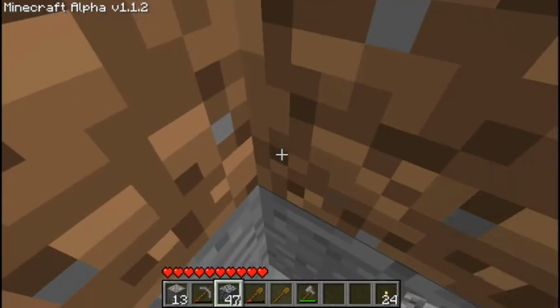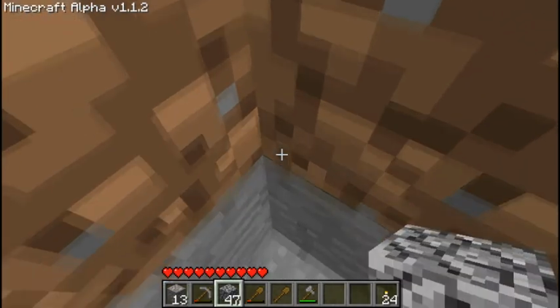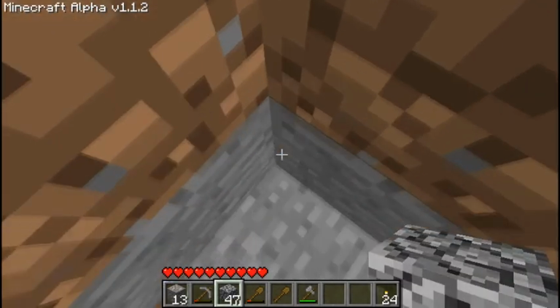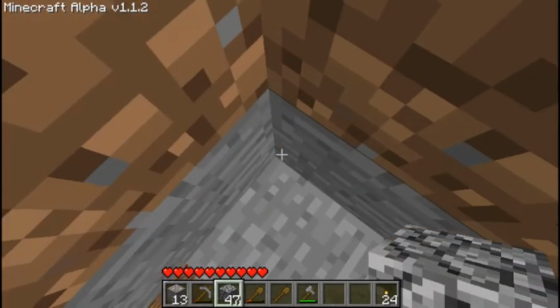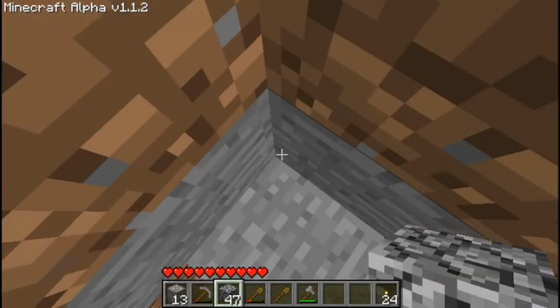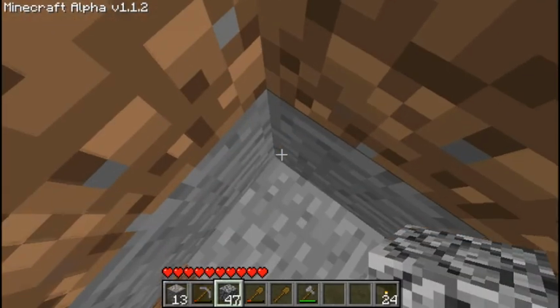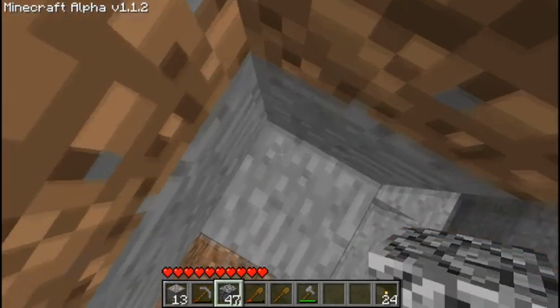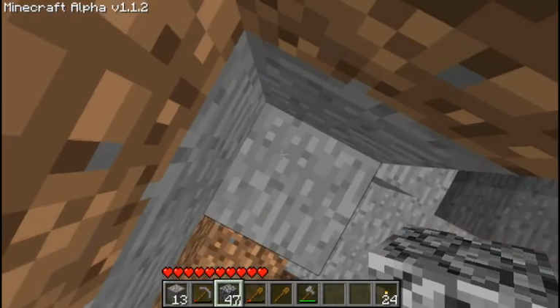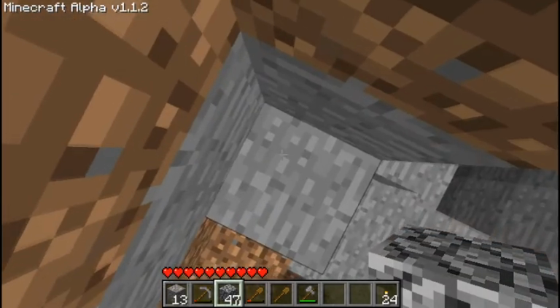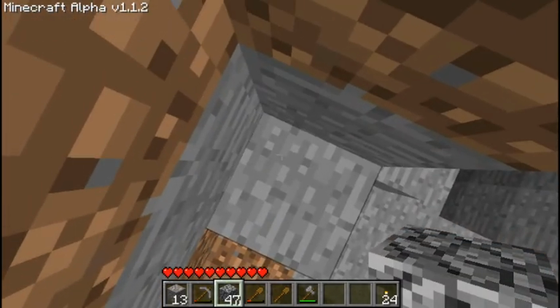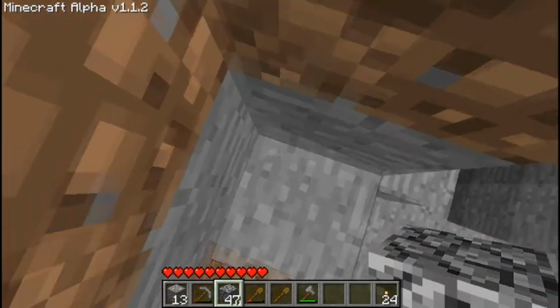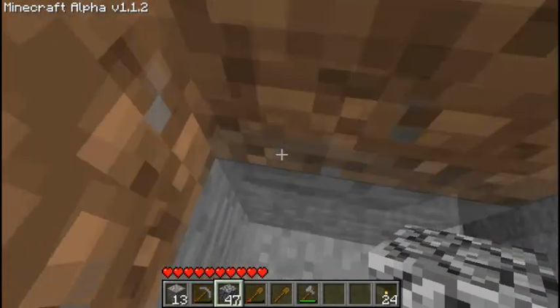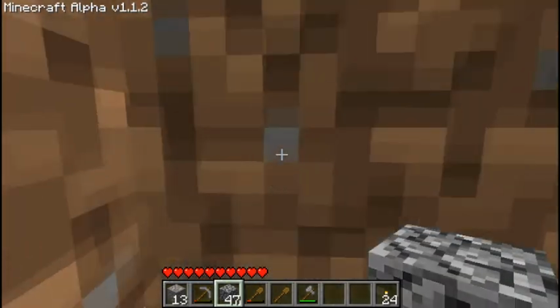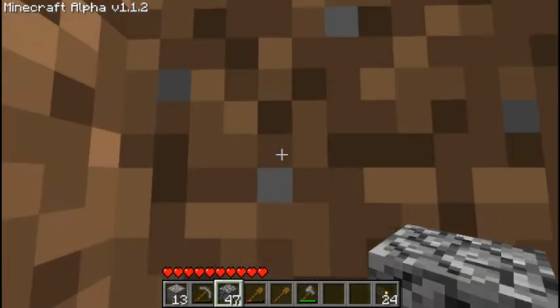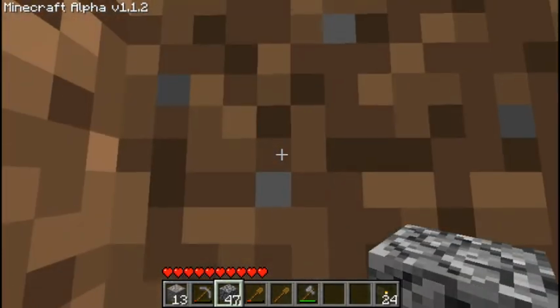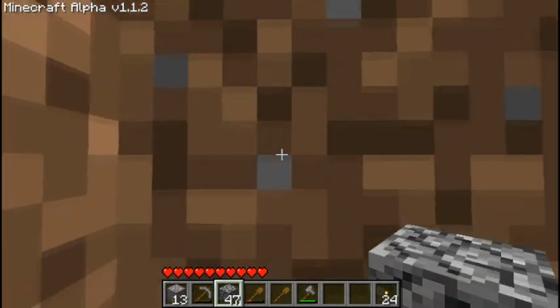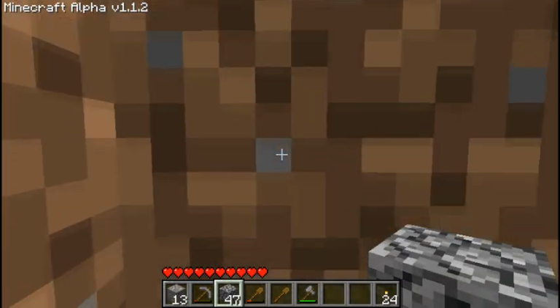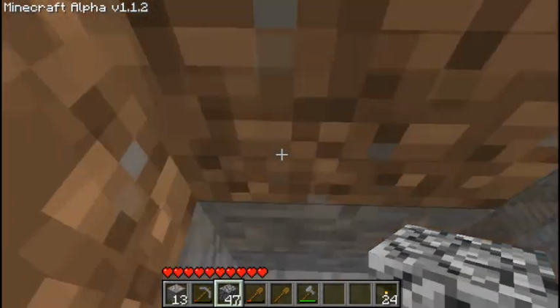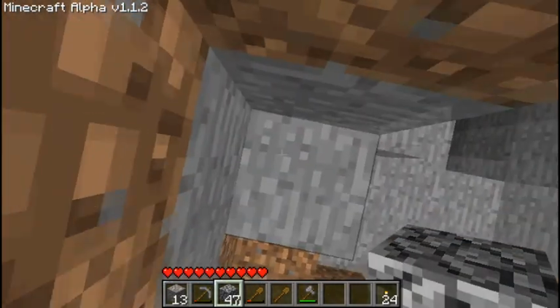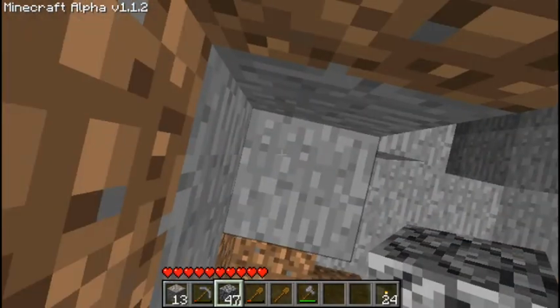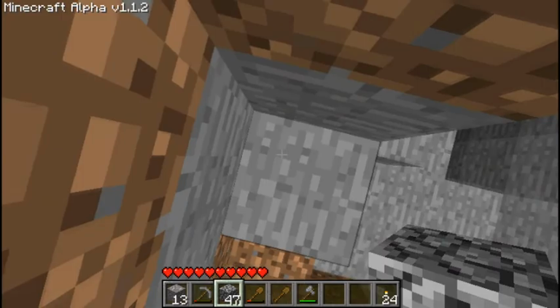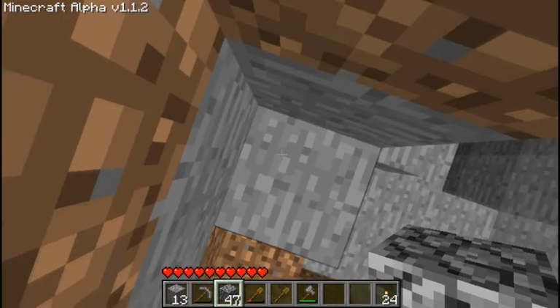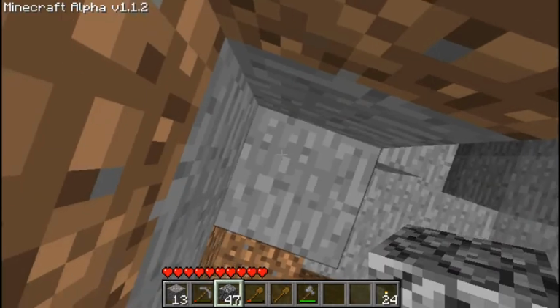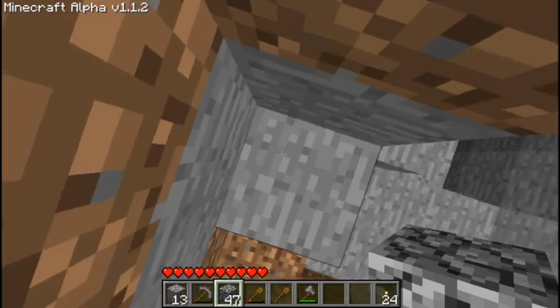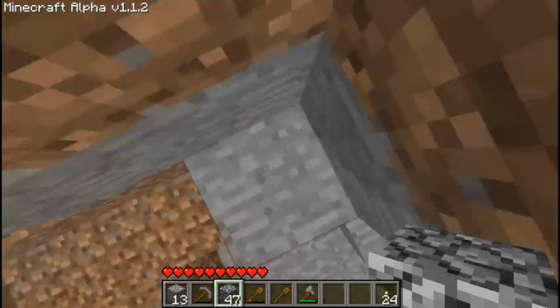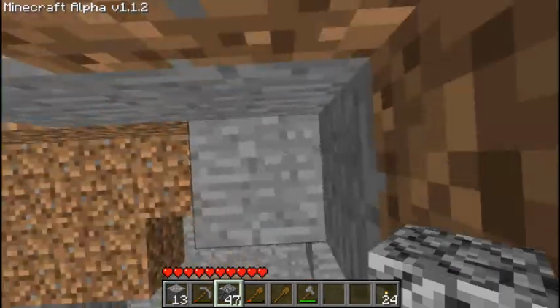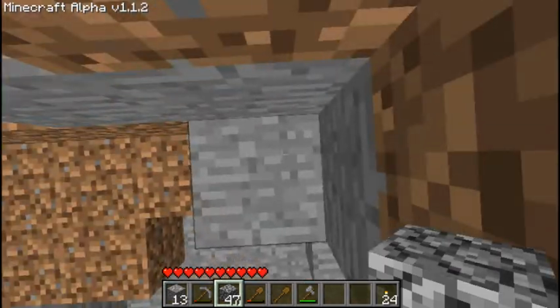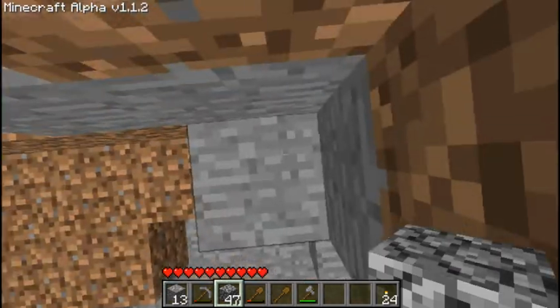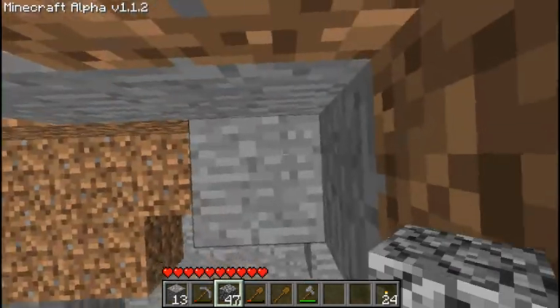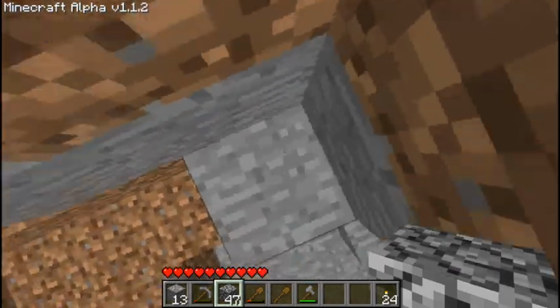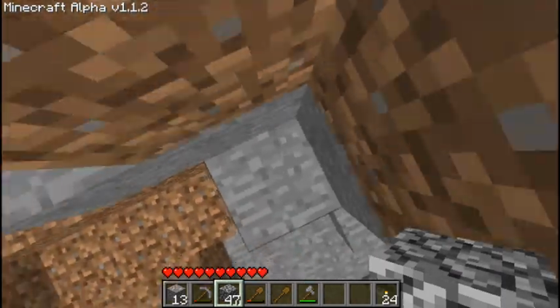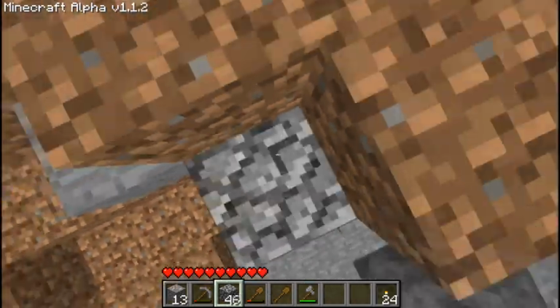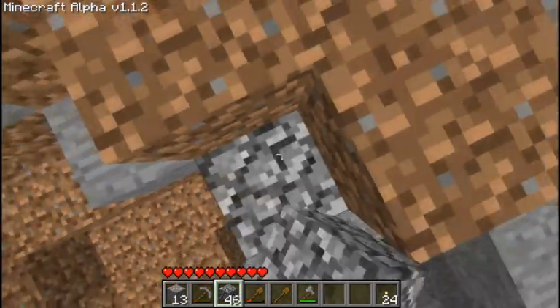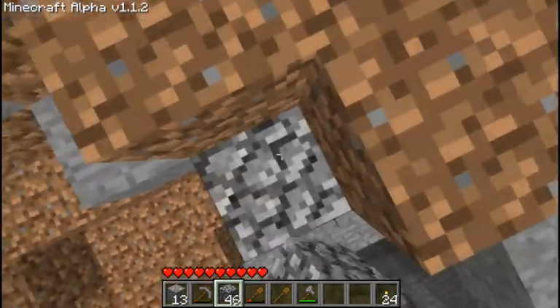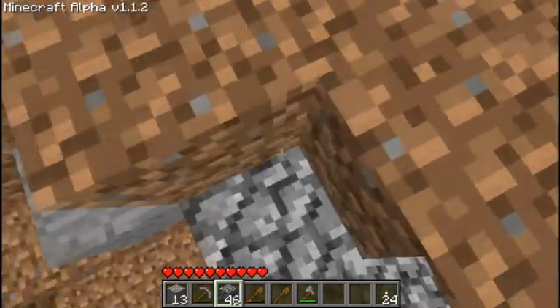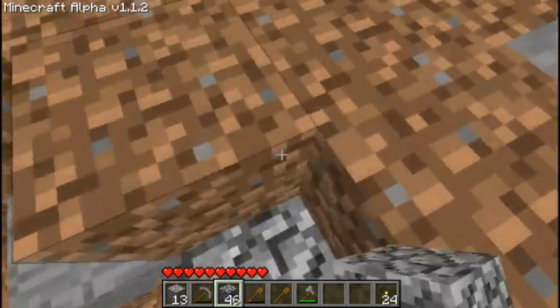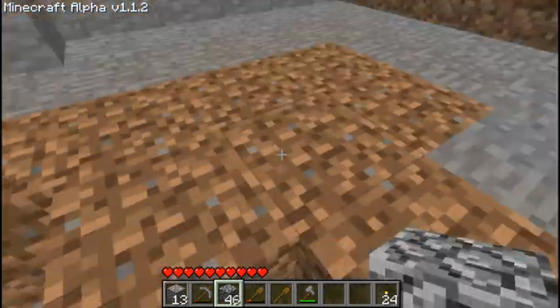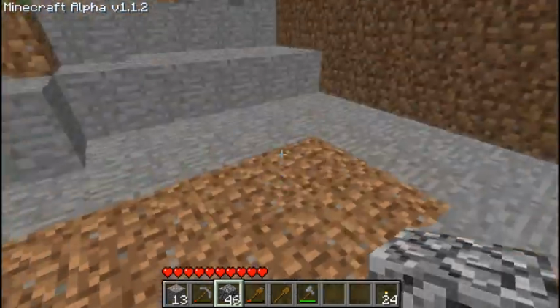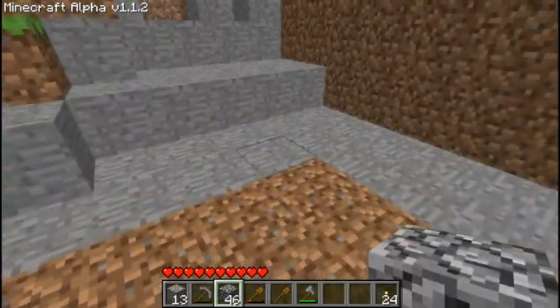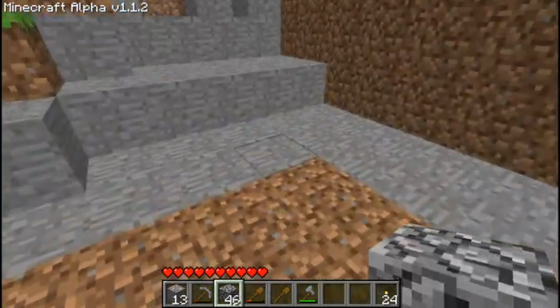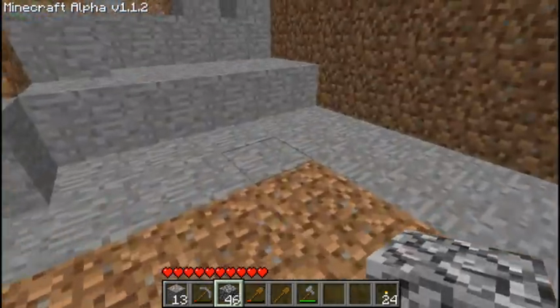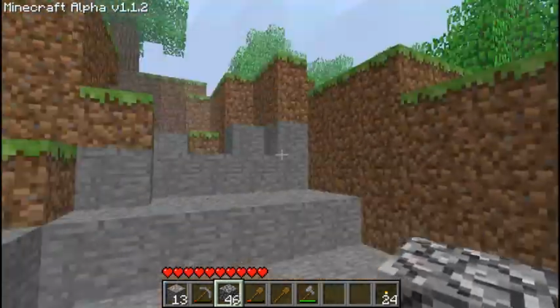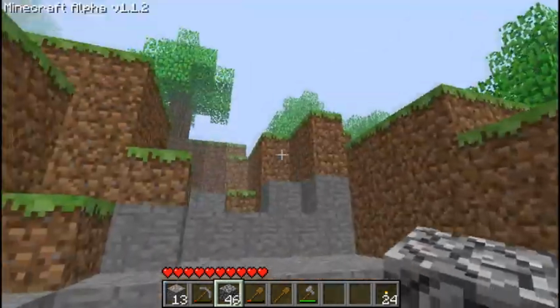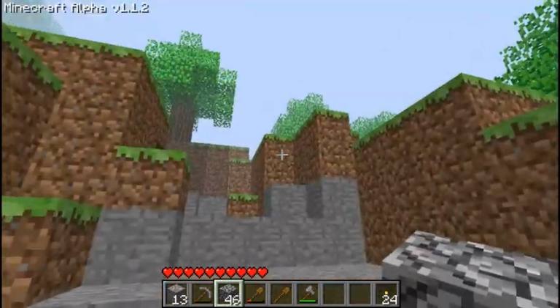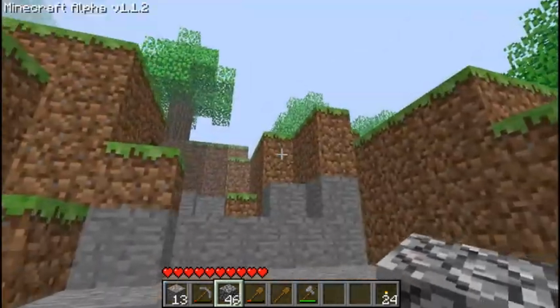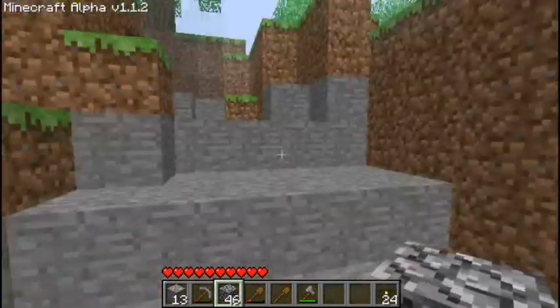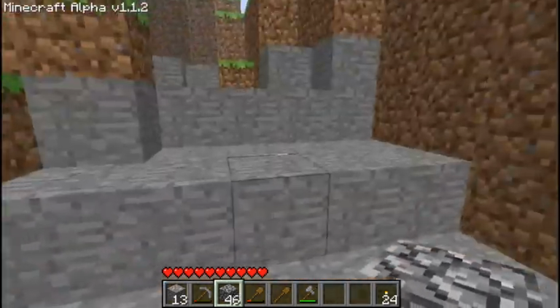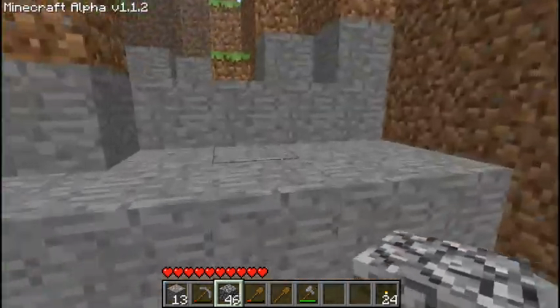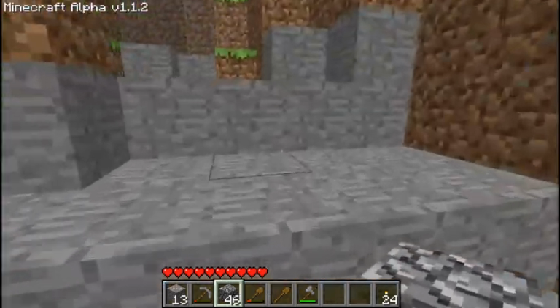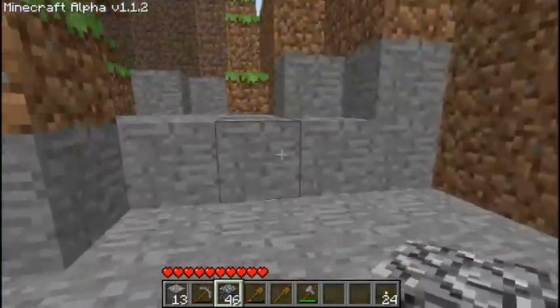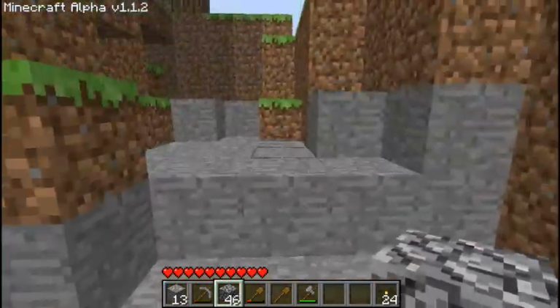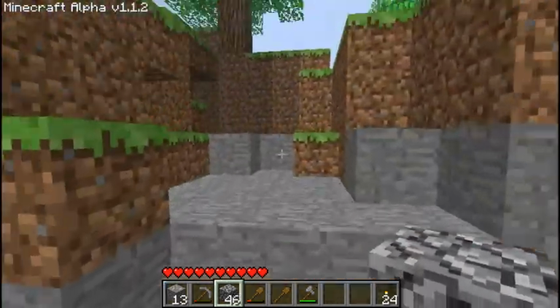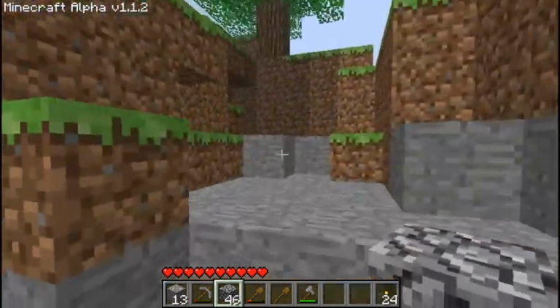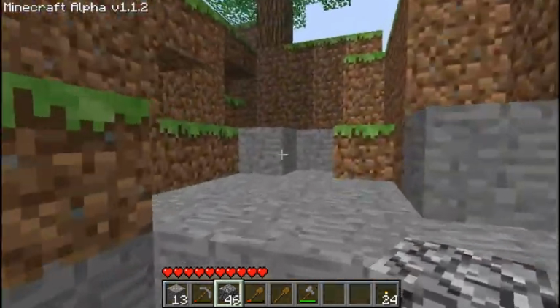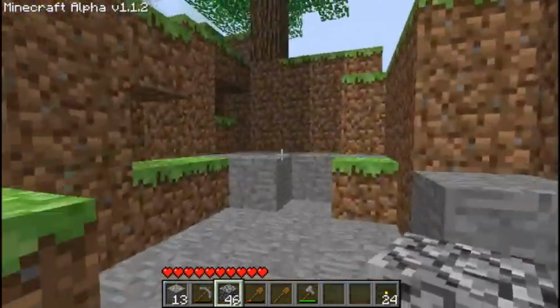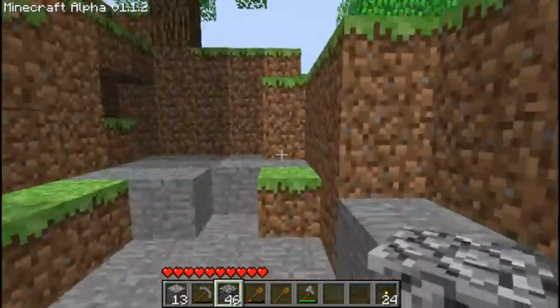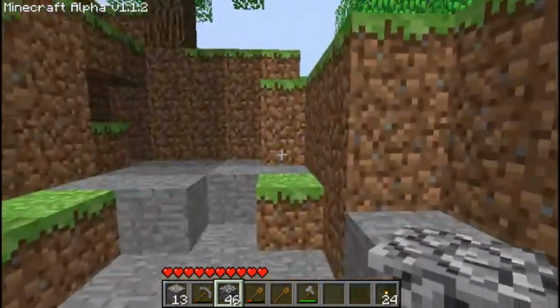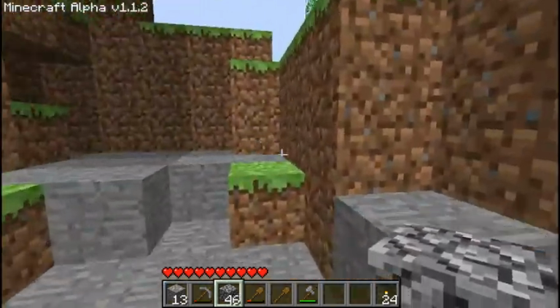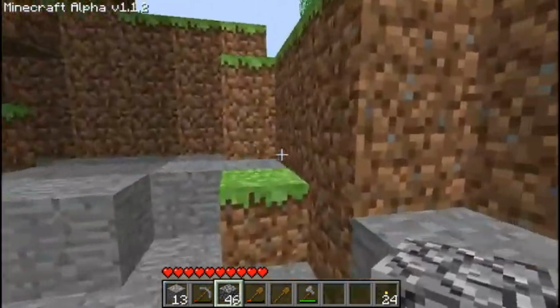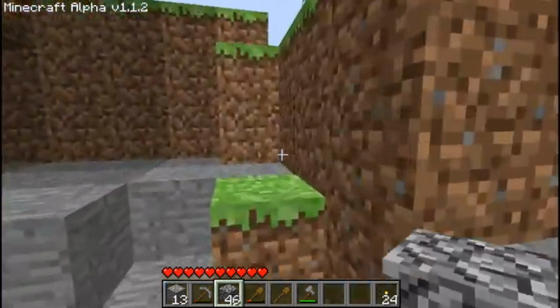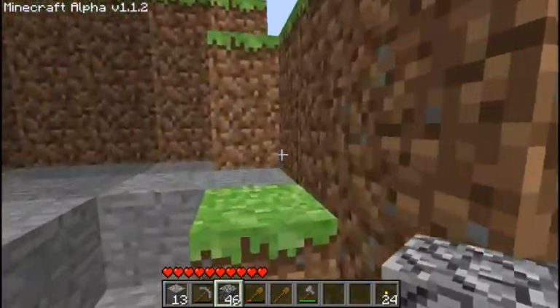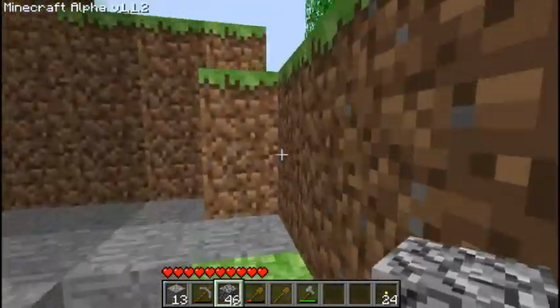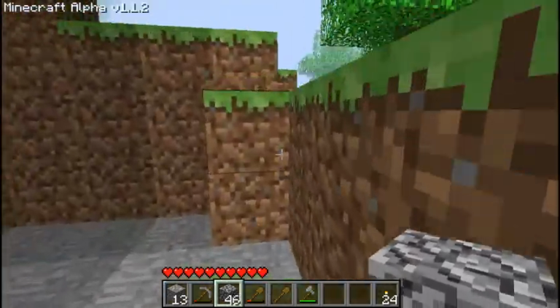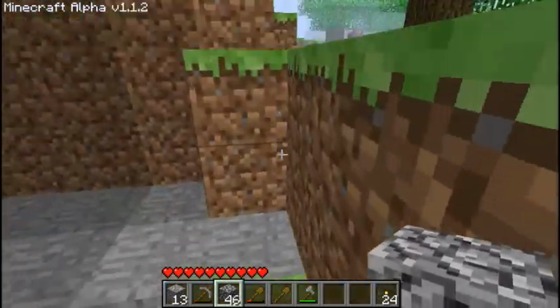If you want to get up somewhere like this and you don't want to dig it down, just jump and place a brick. You can do that with dirt and sand and everything.